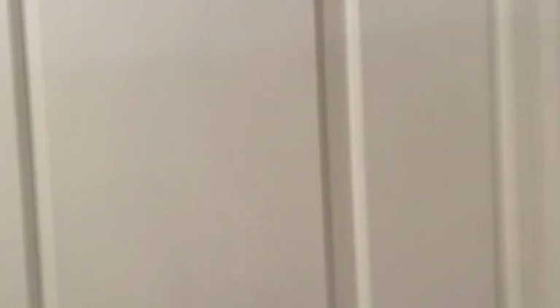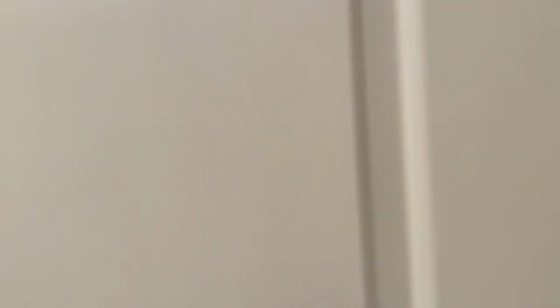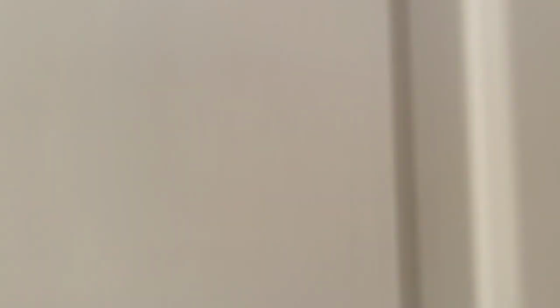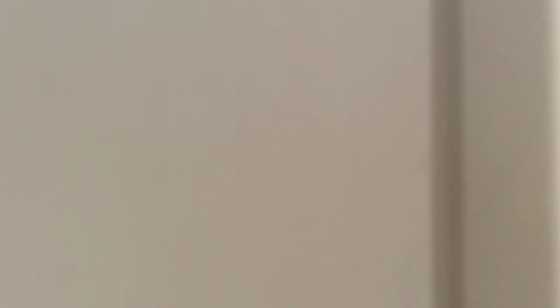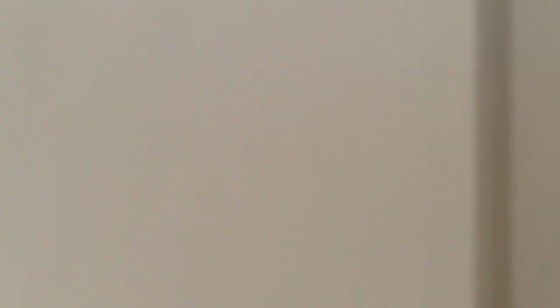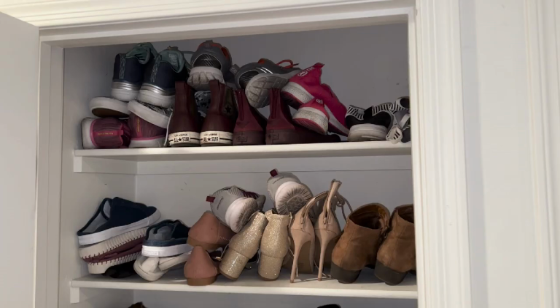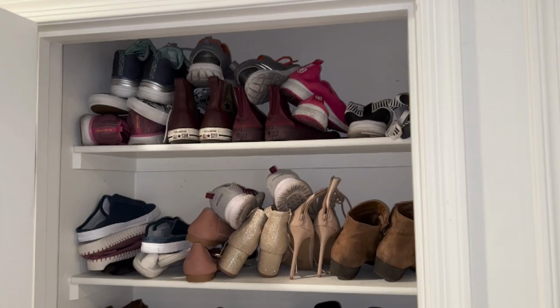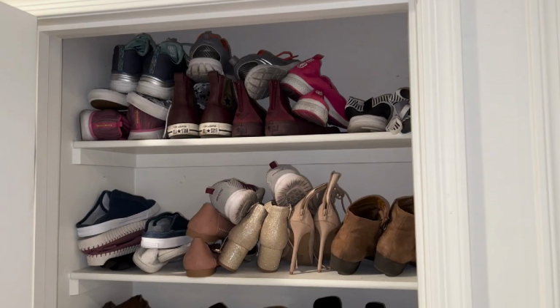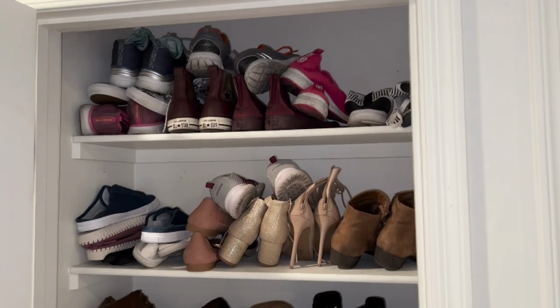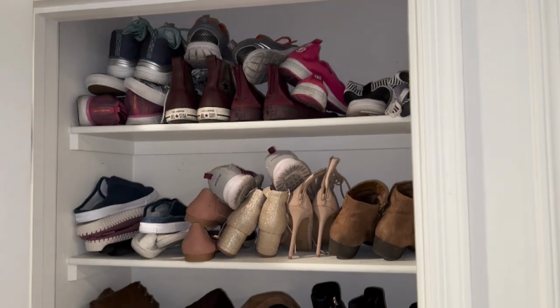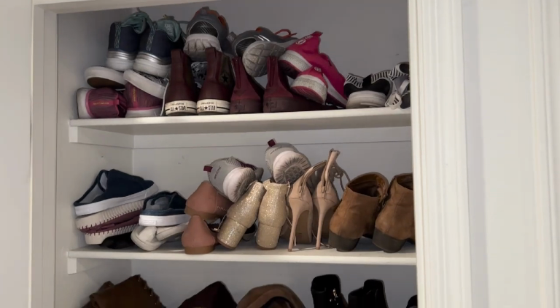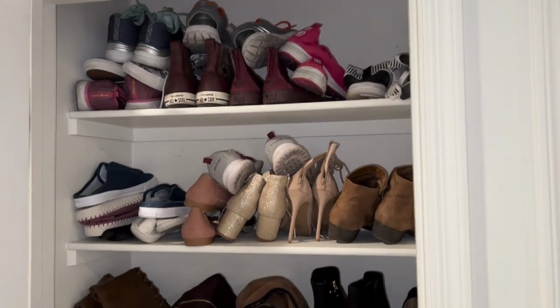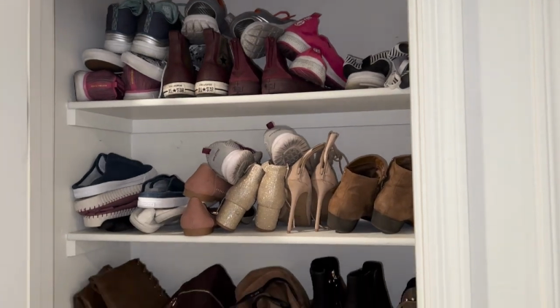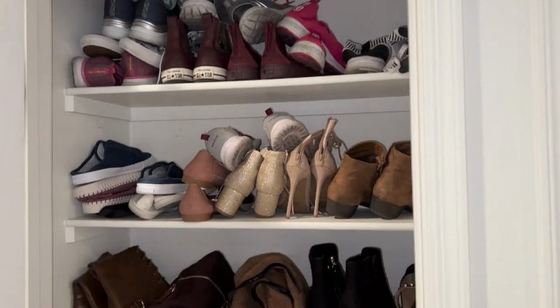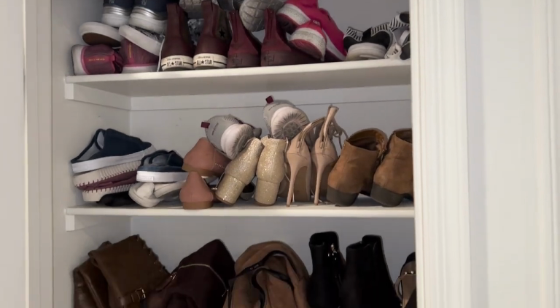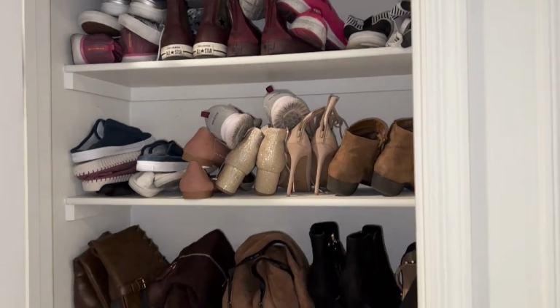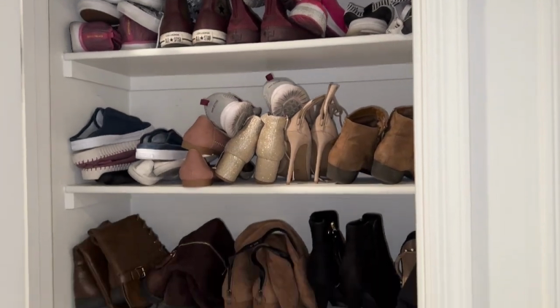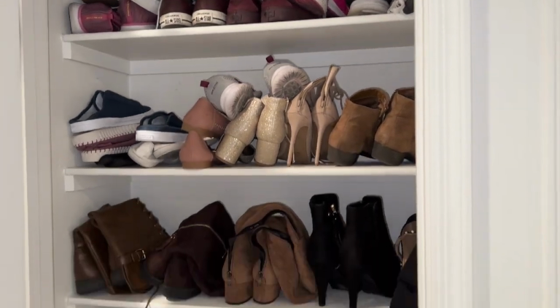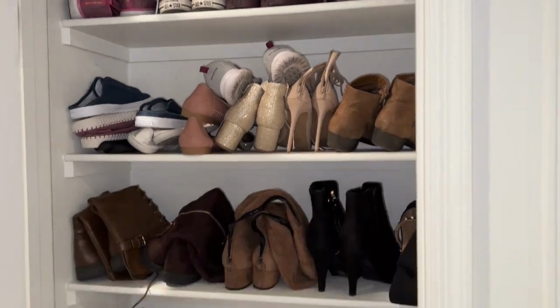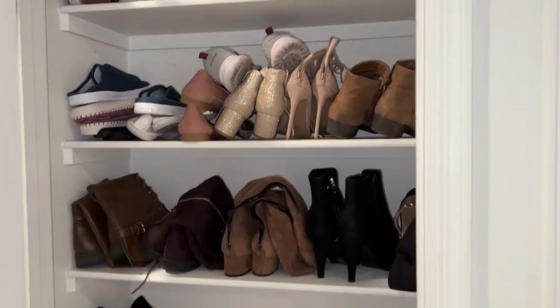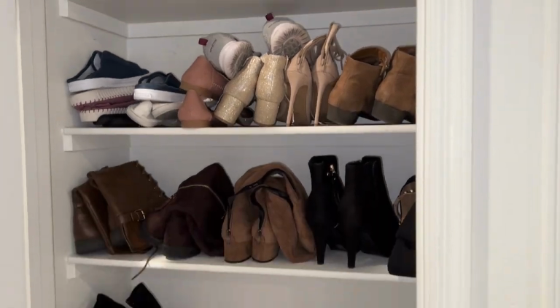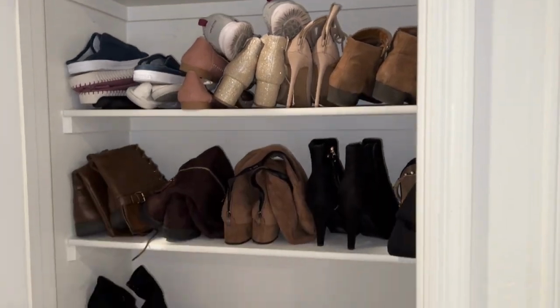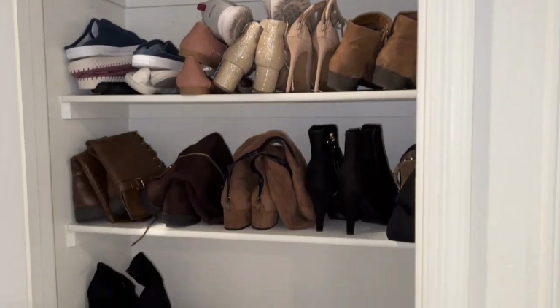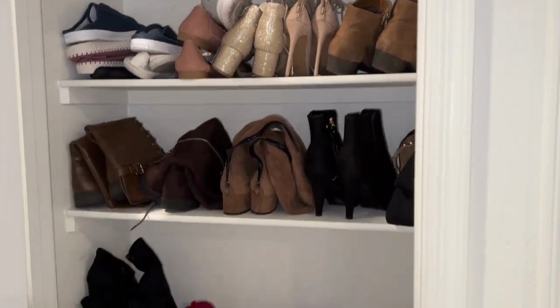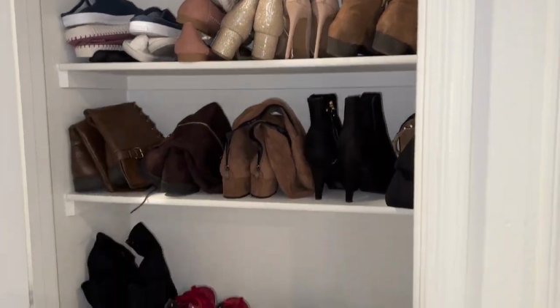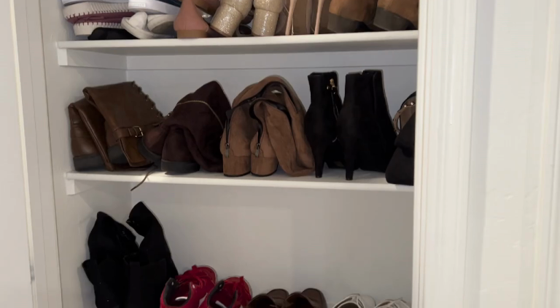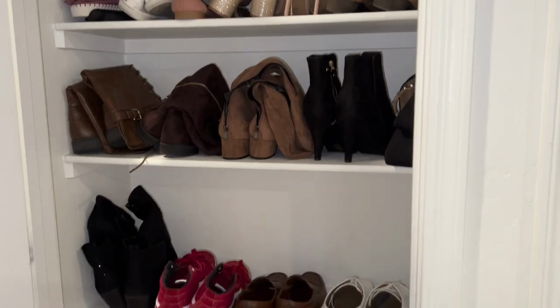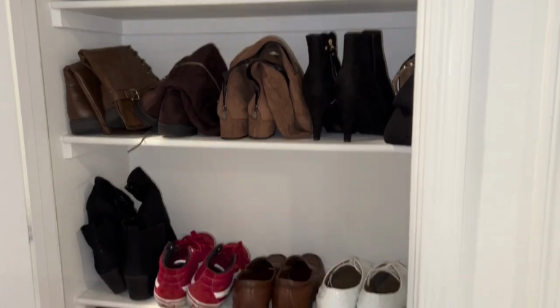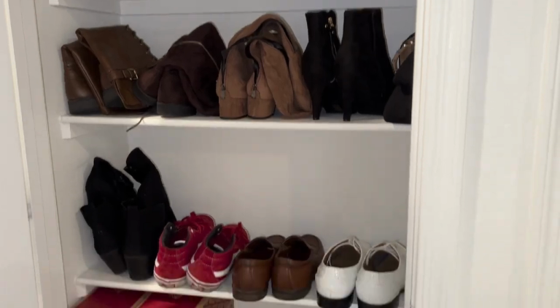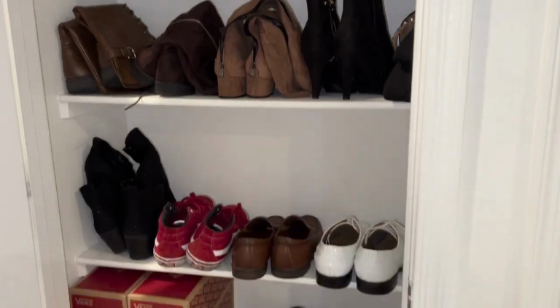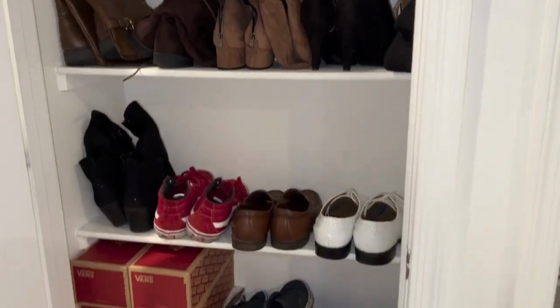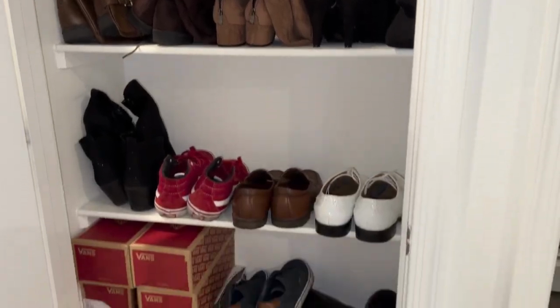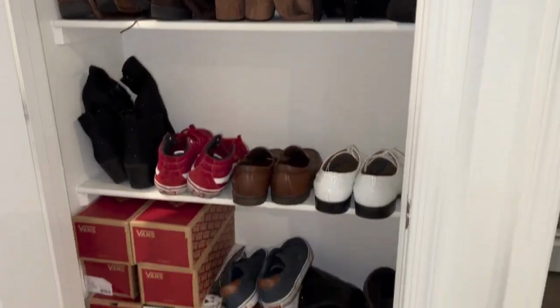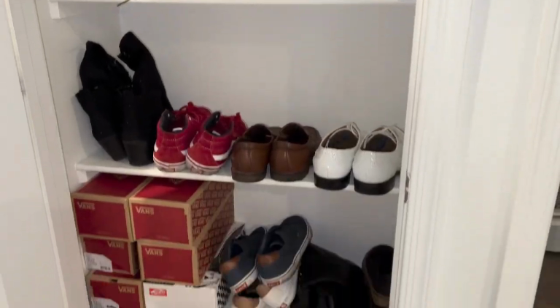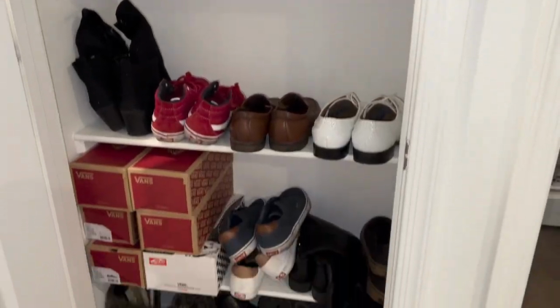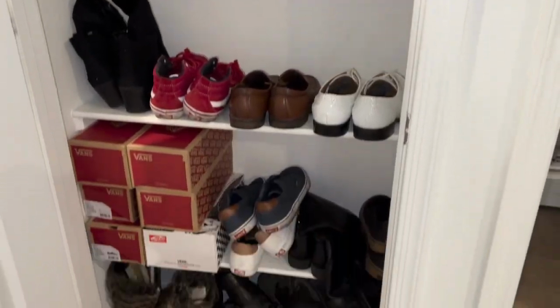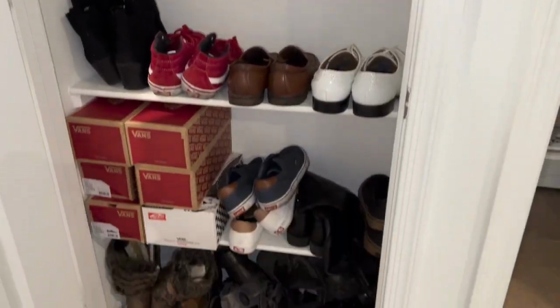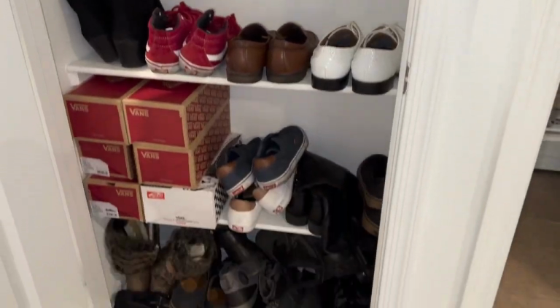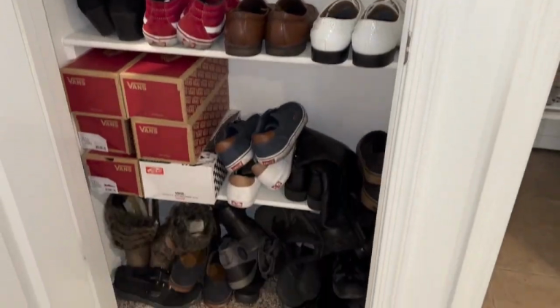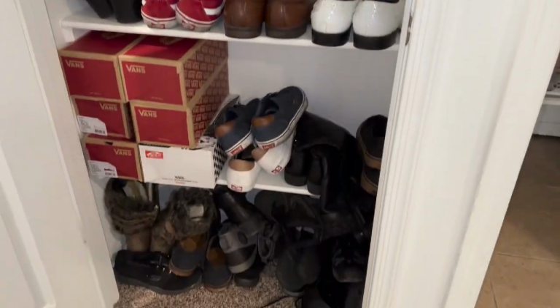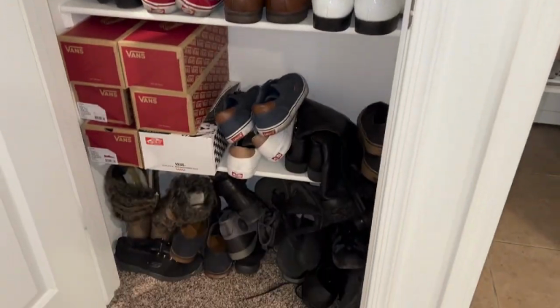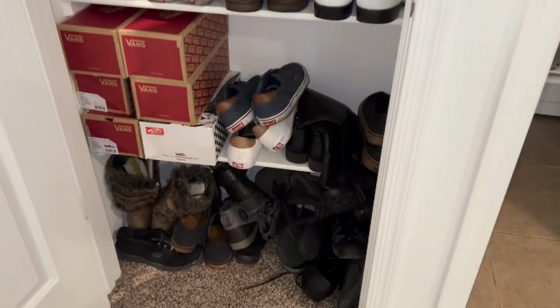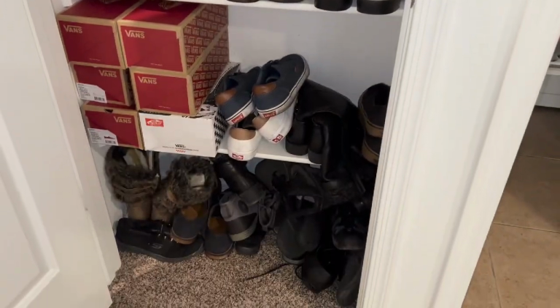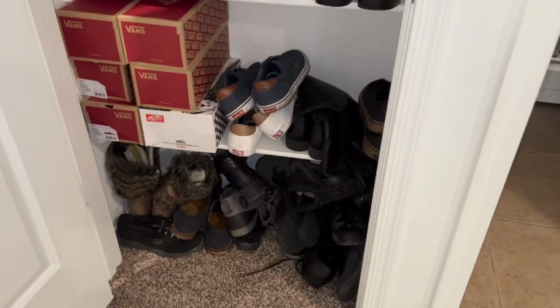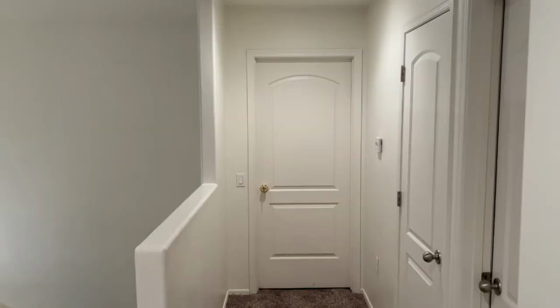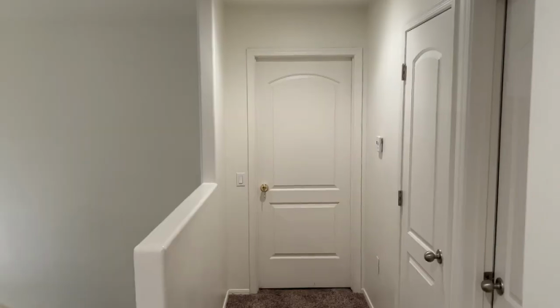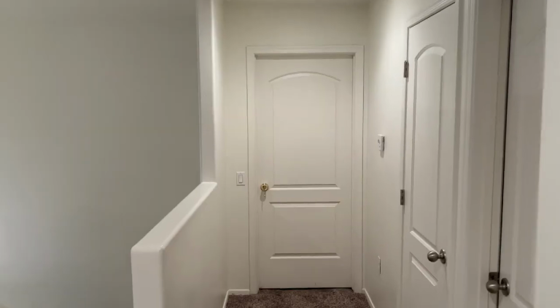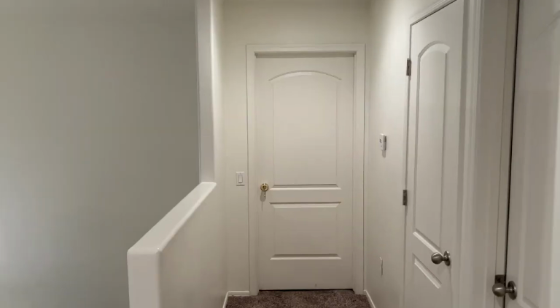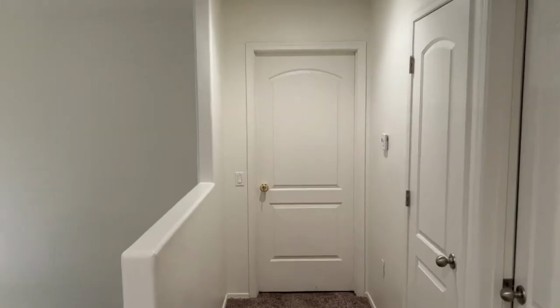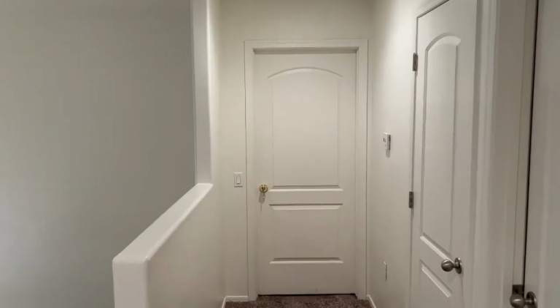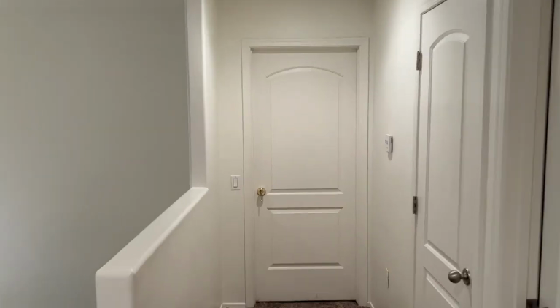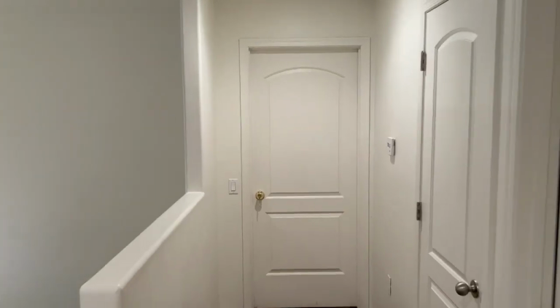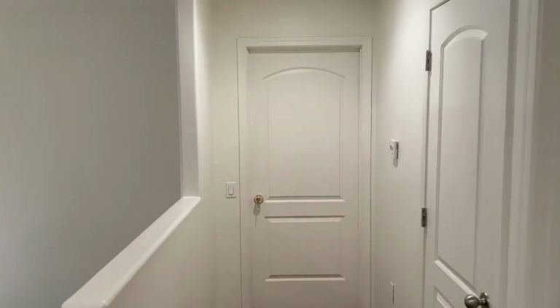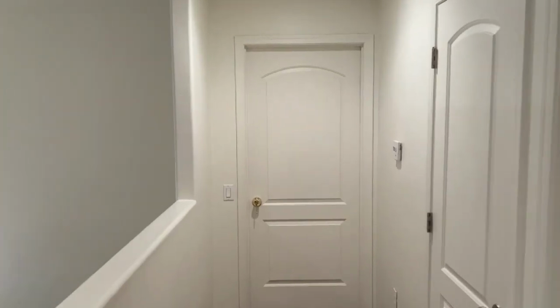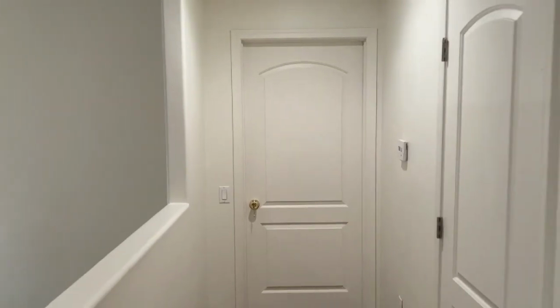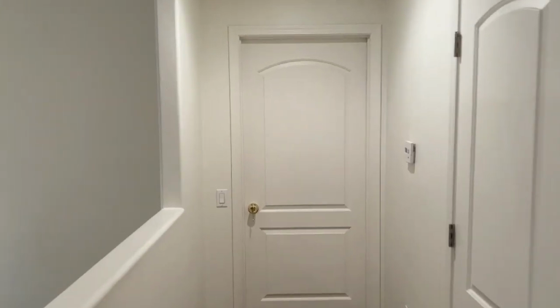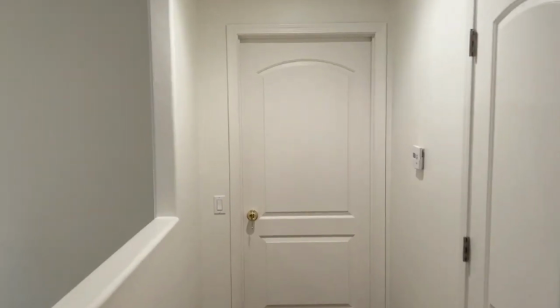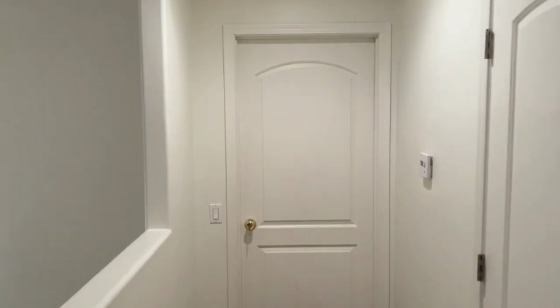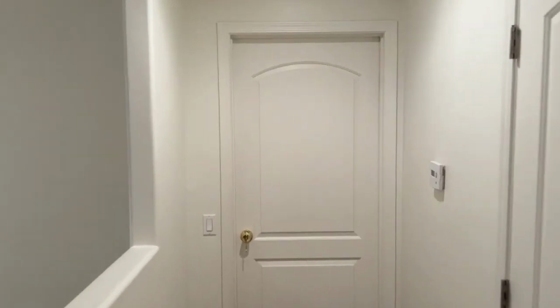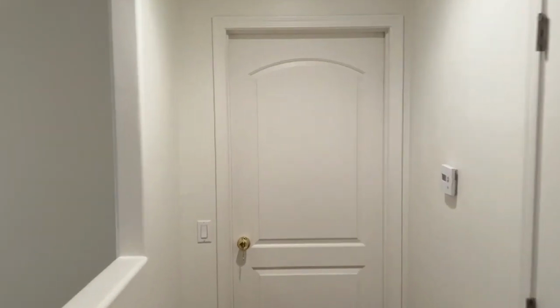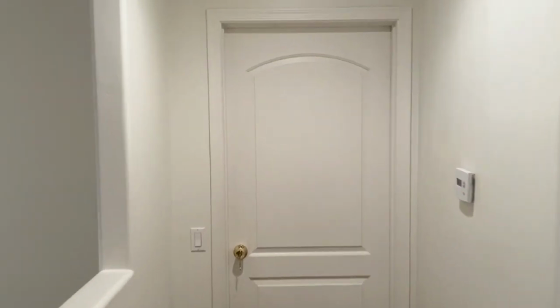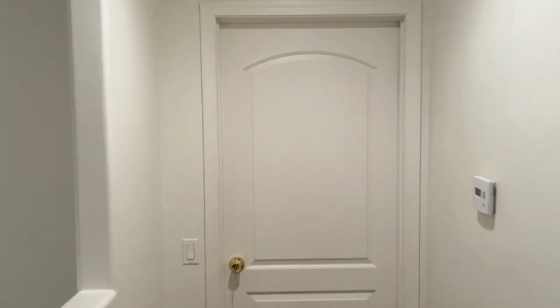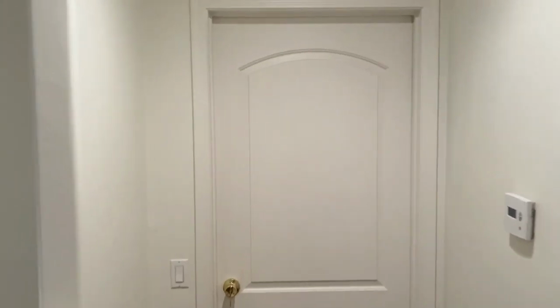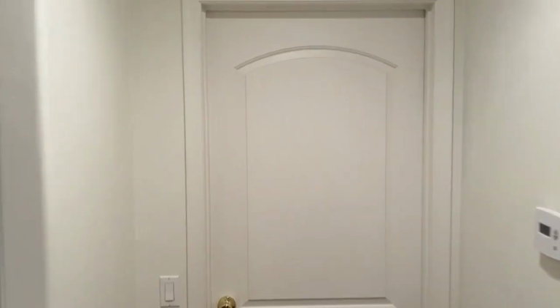The shoe closet — nothing but shoes, all that good stuff. And our room — denied, that's private.